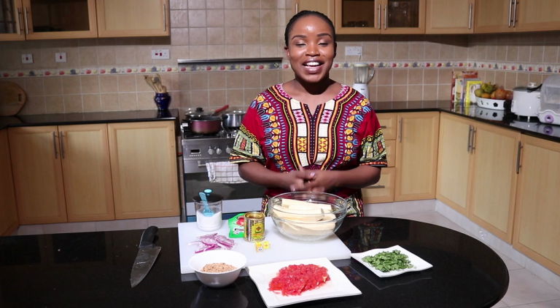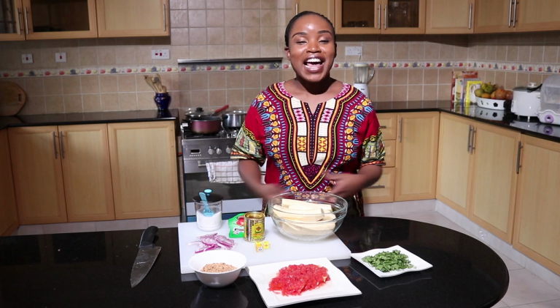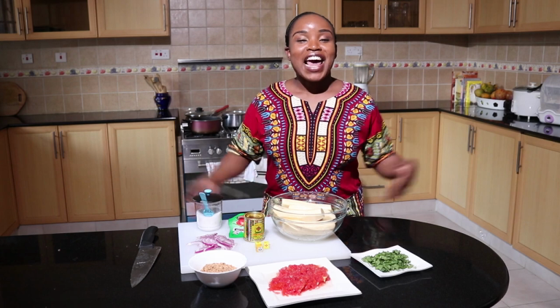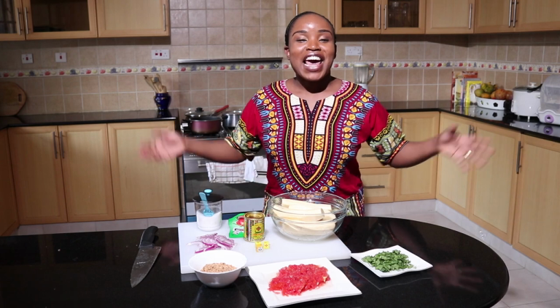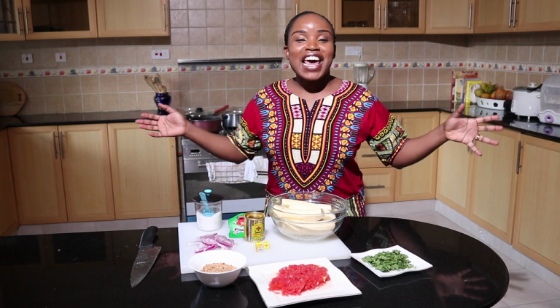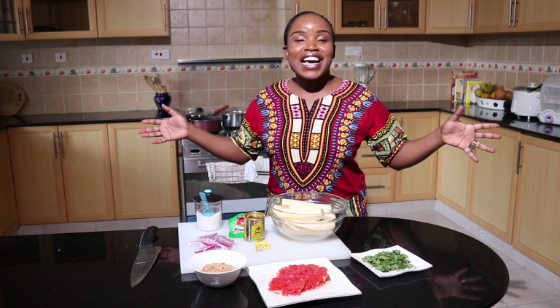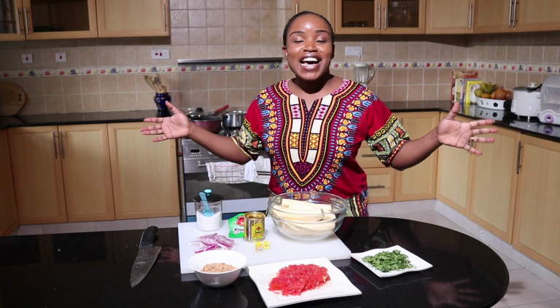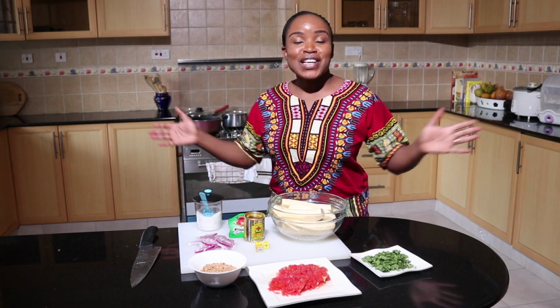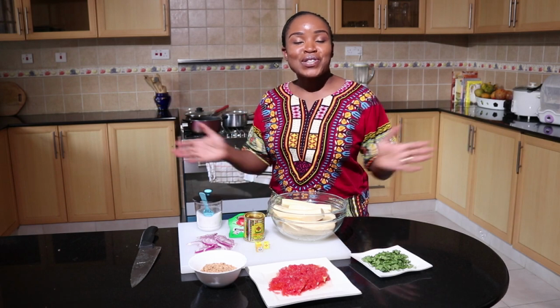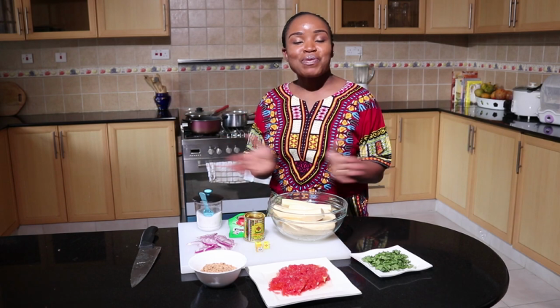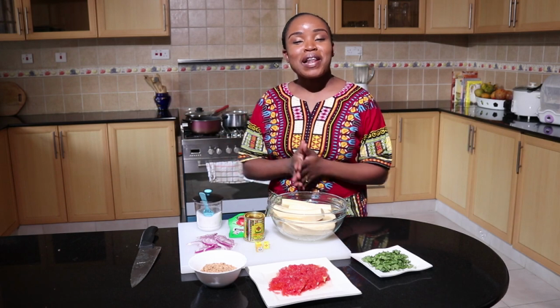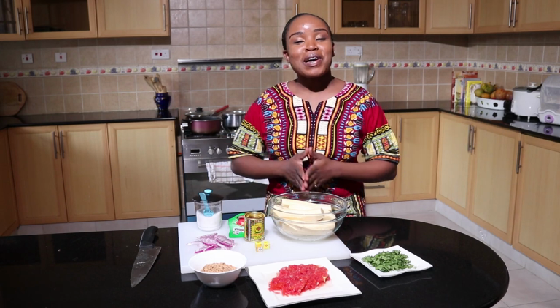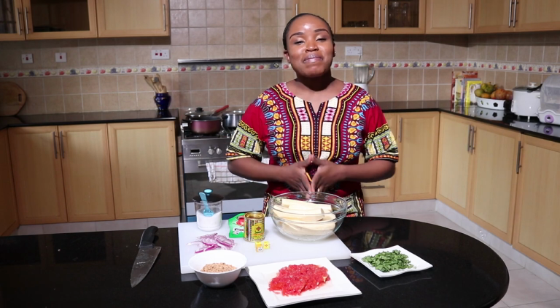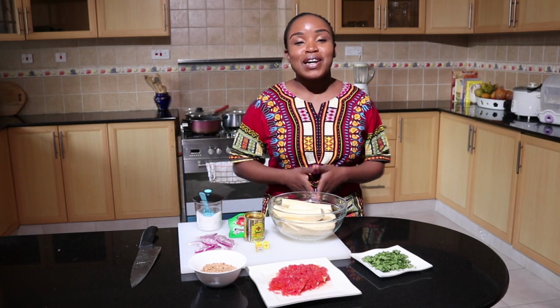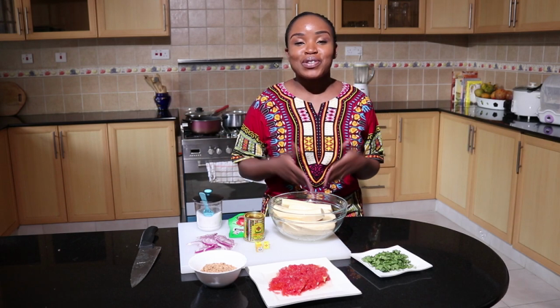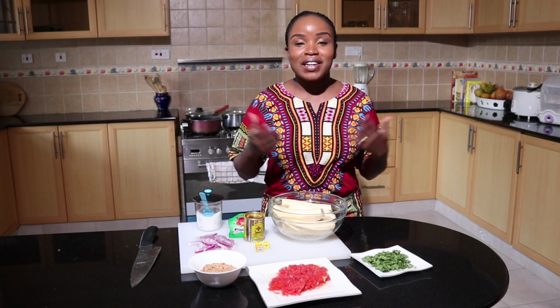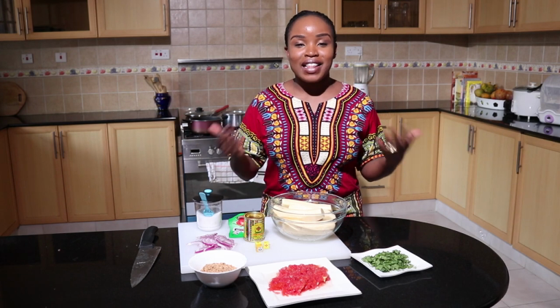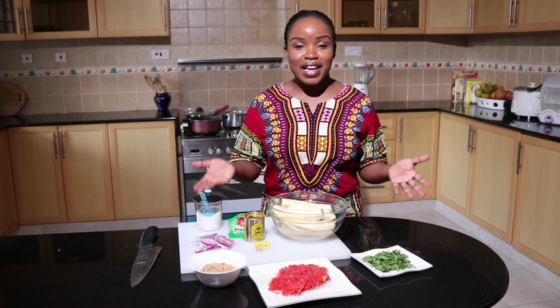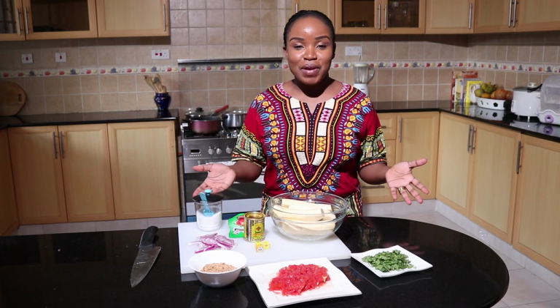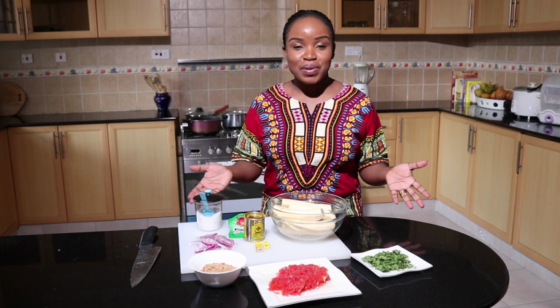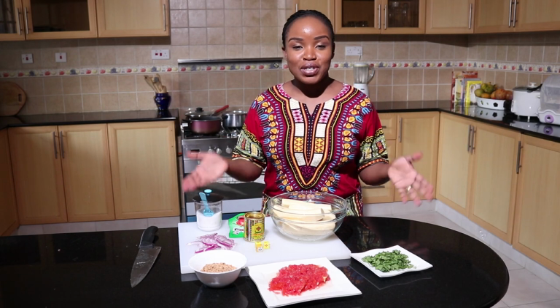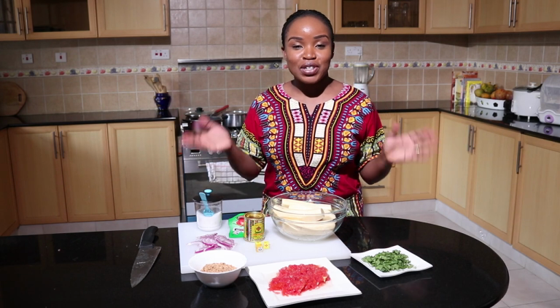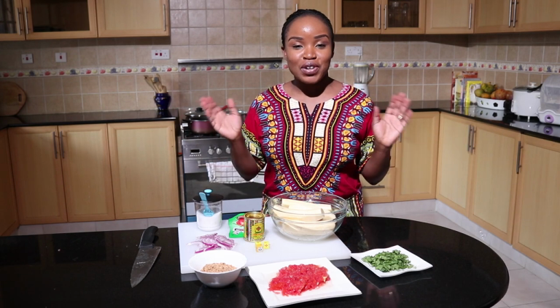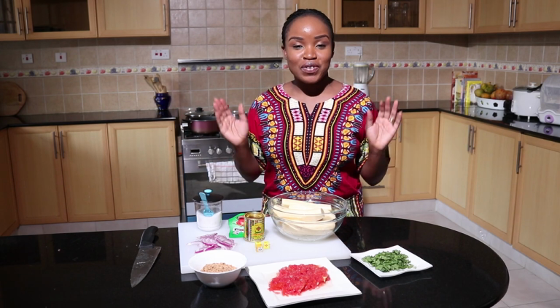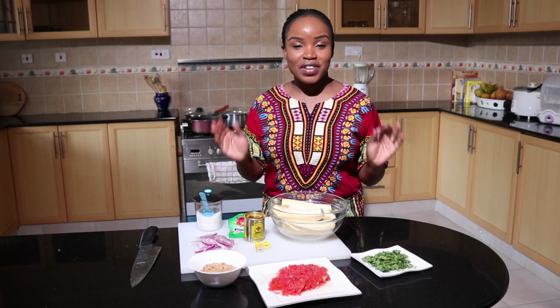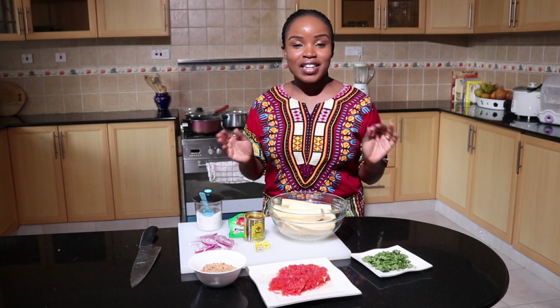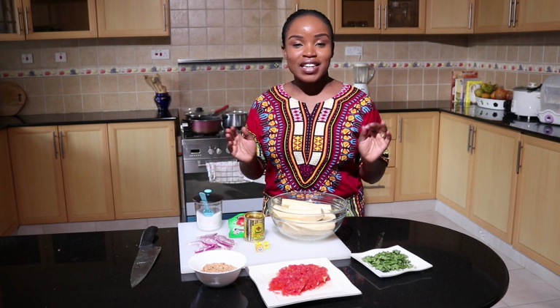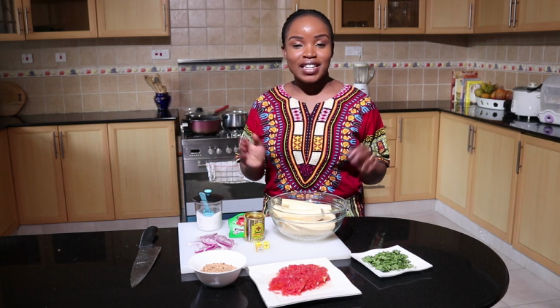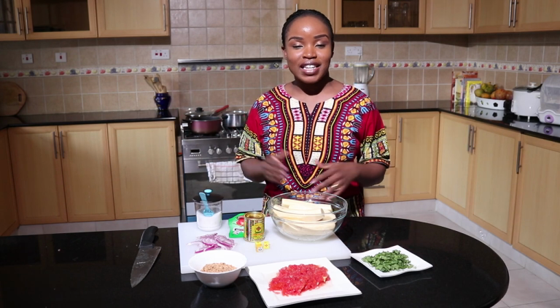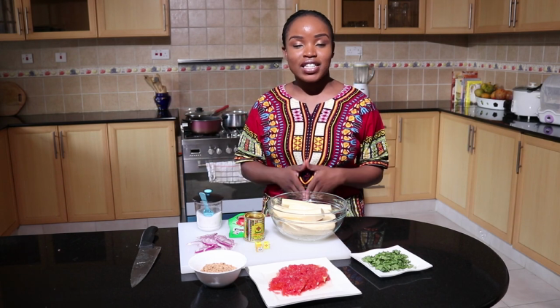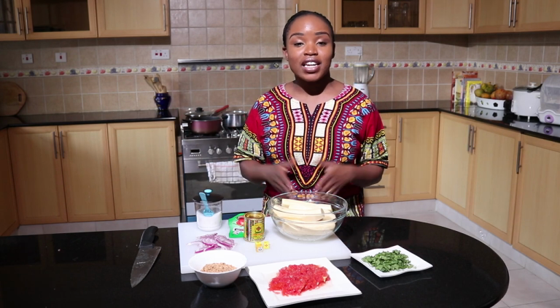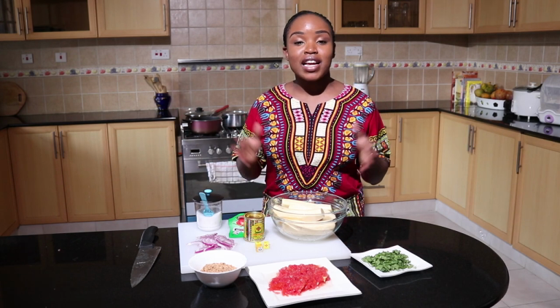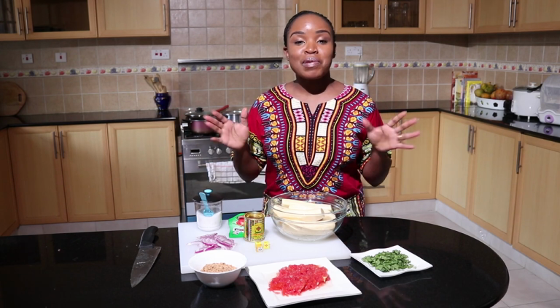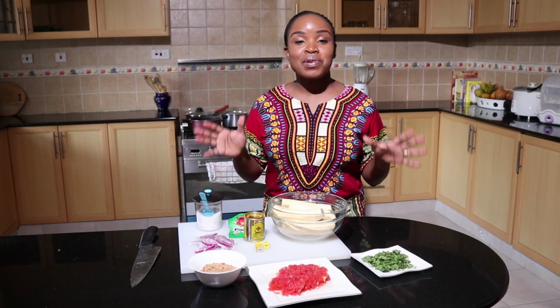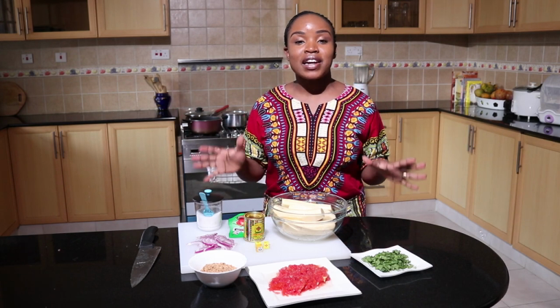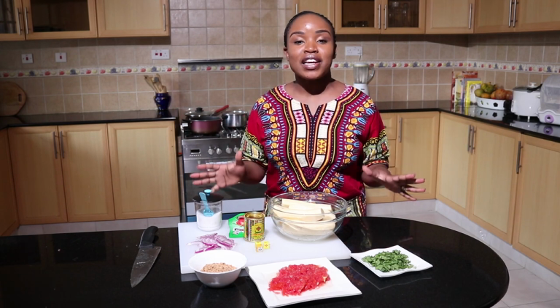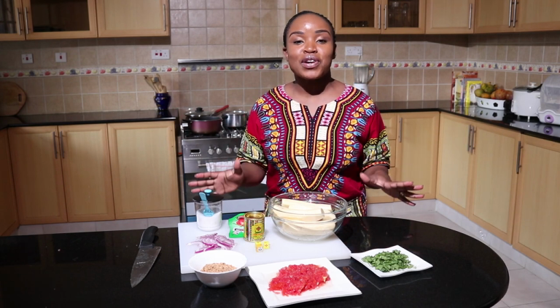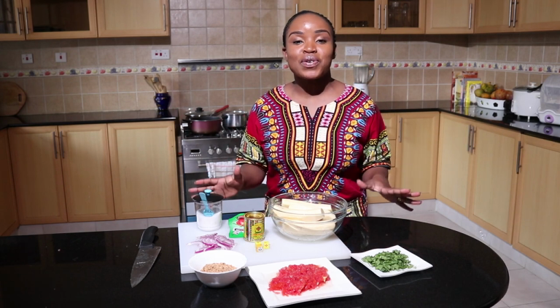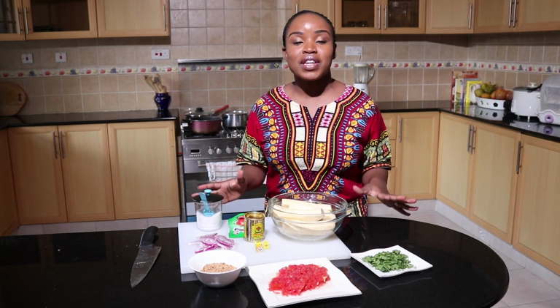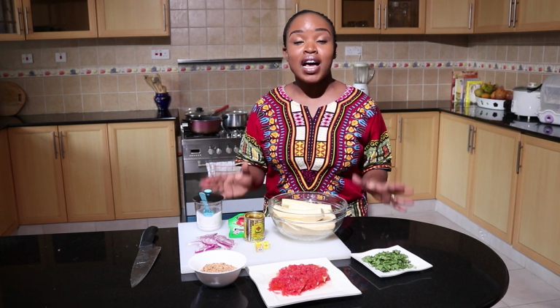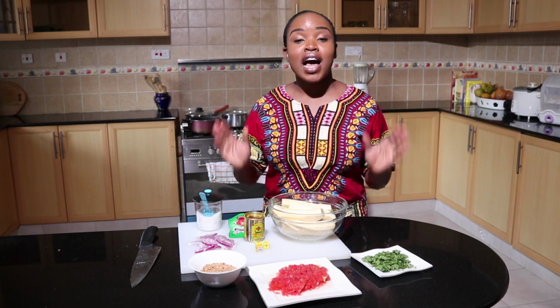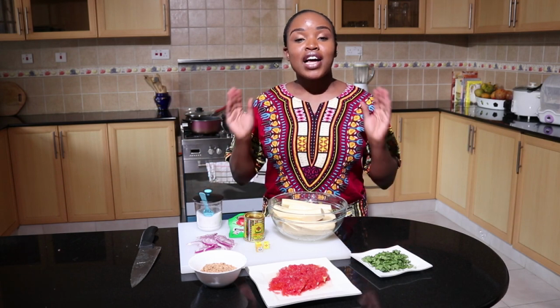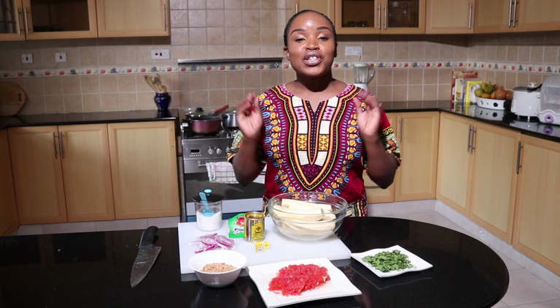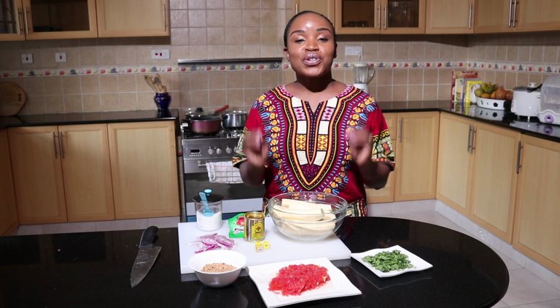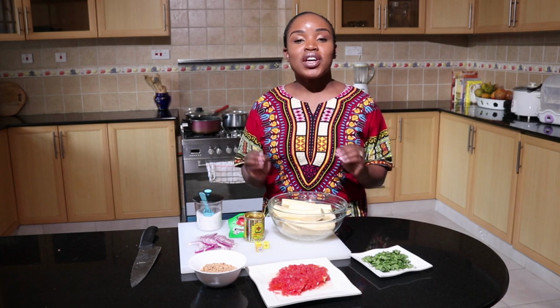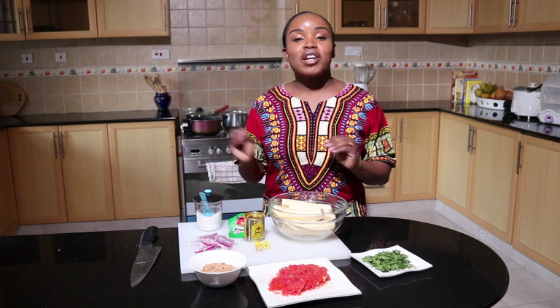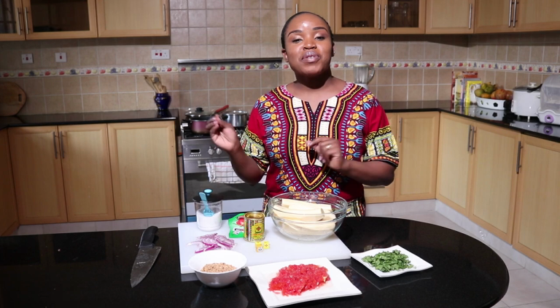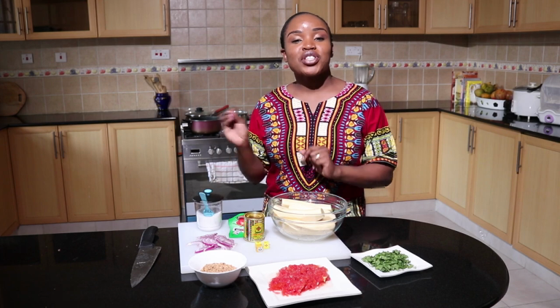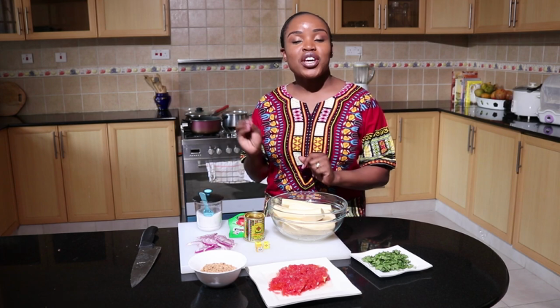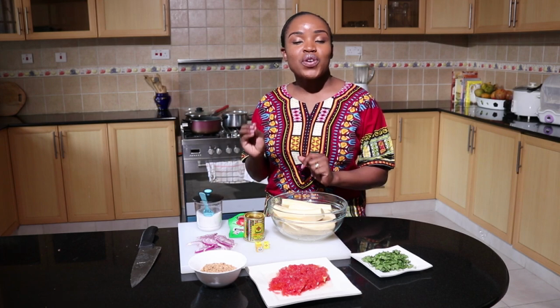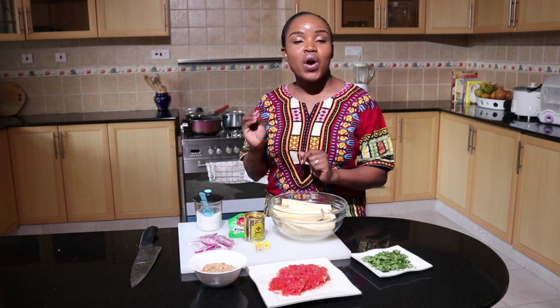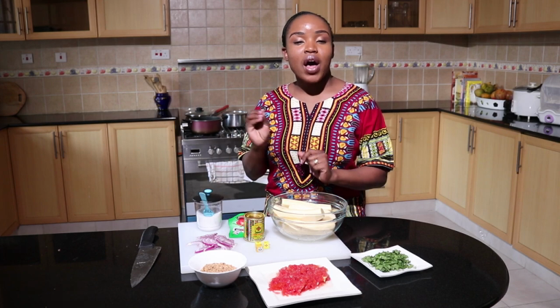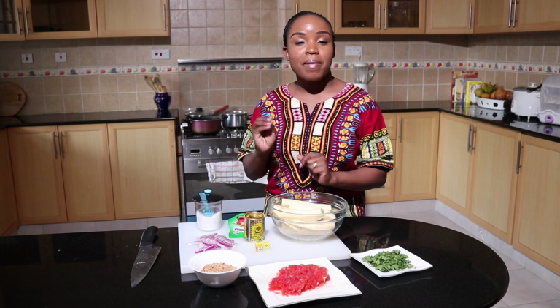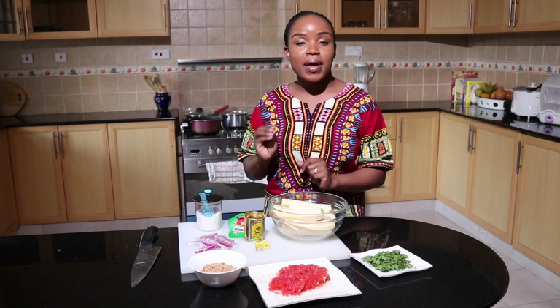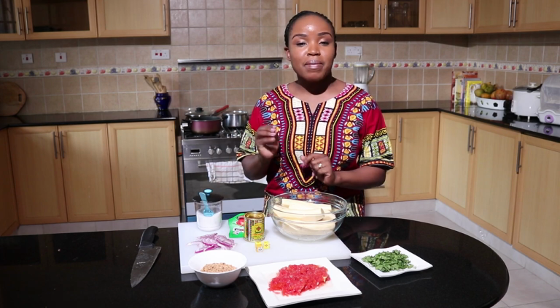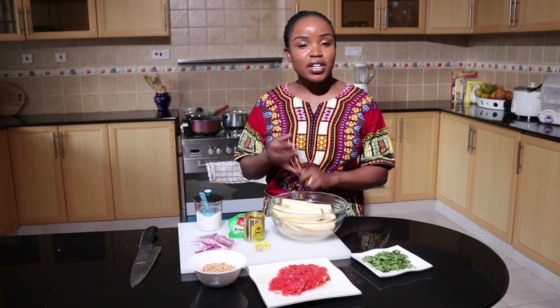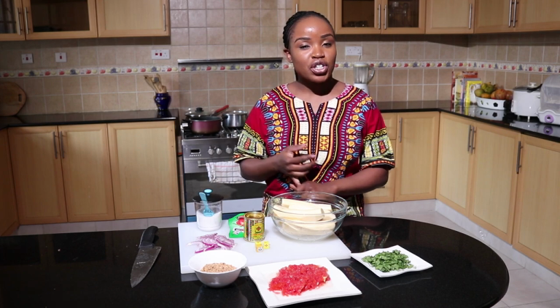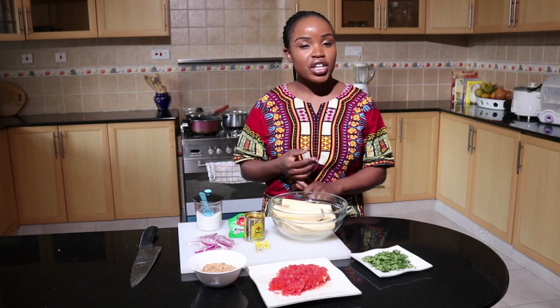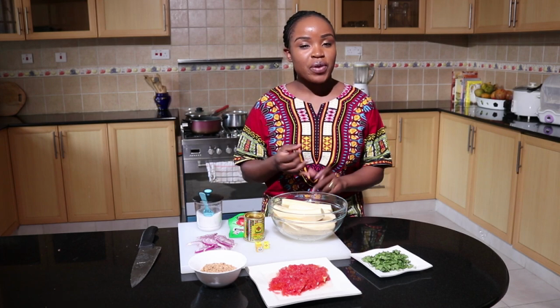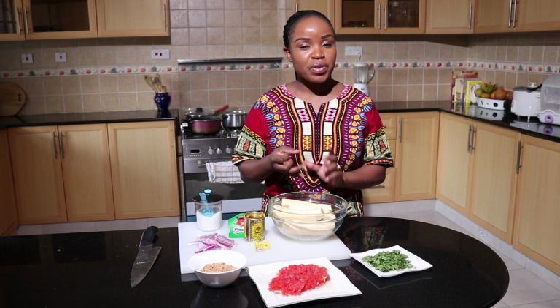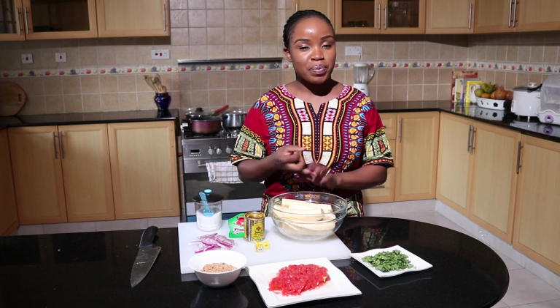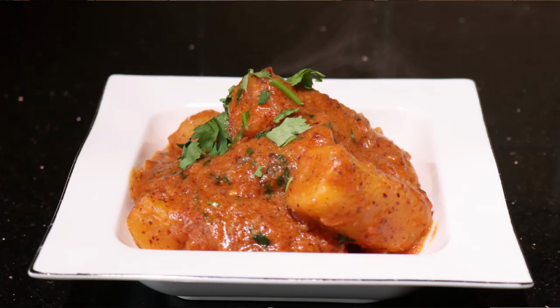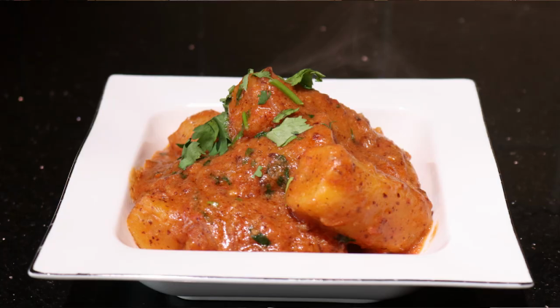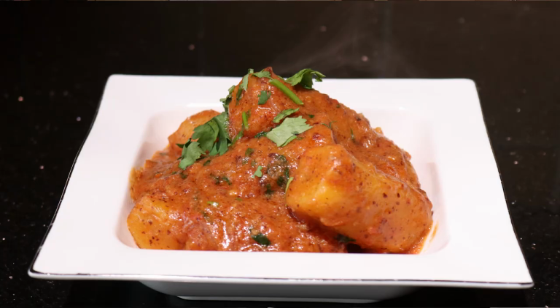Hey guys, welcome back to another episode of Rani in the Kitchen. I'm Rani Angunya. Today I'll be showing you how I make matoke with peanuts.